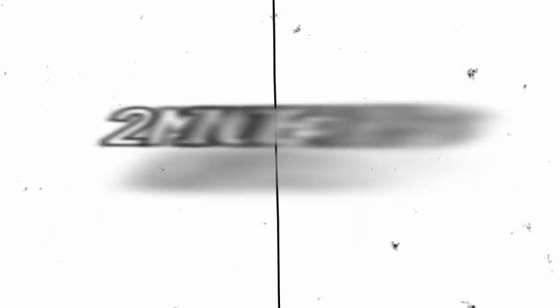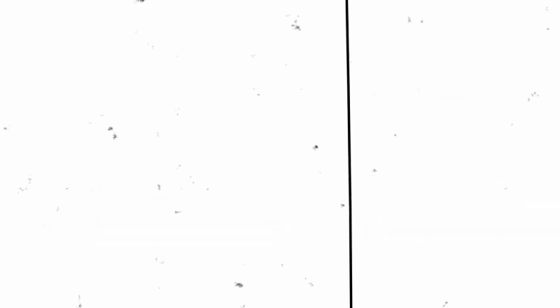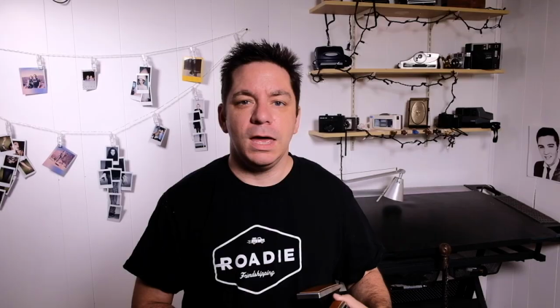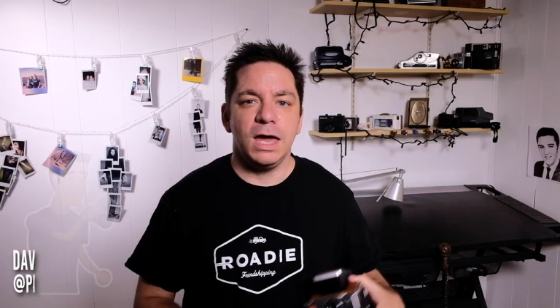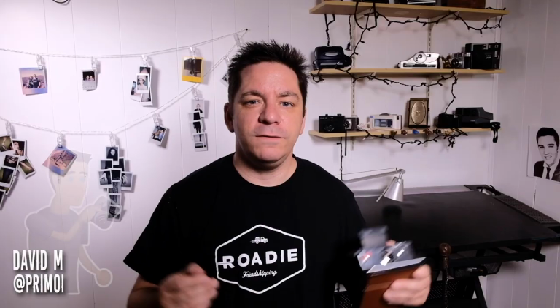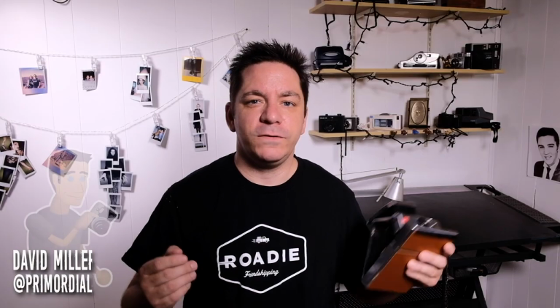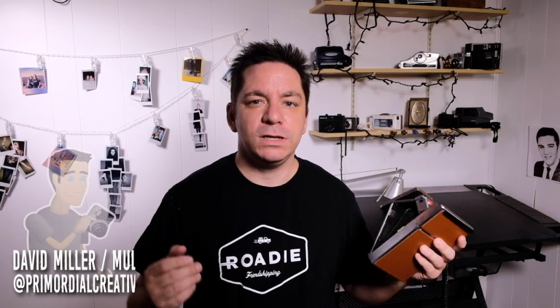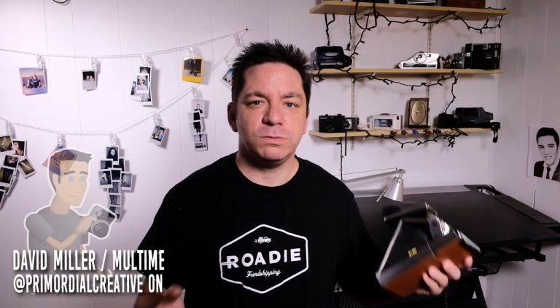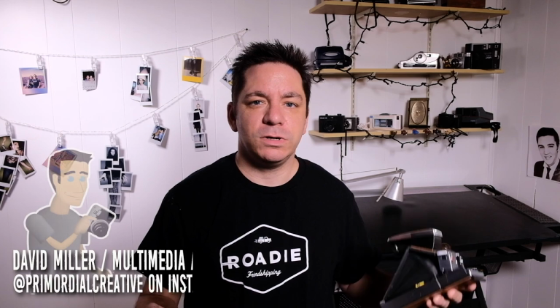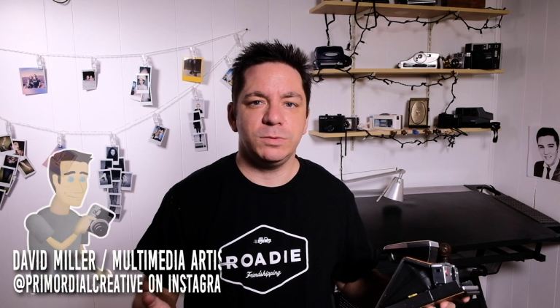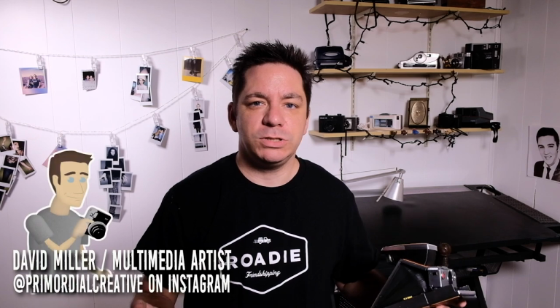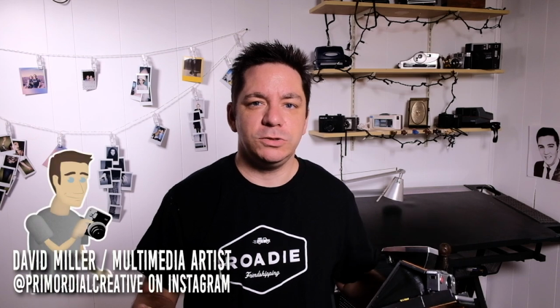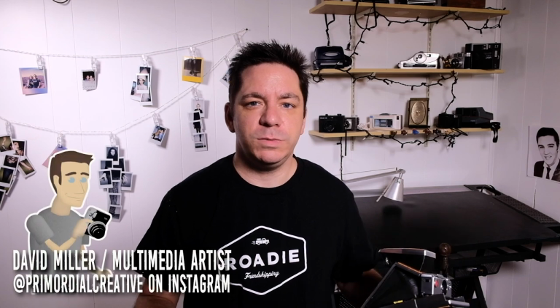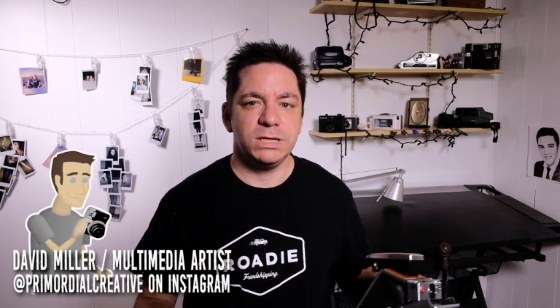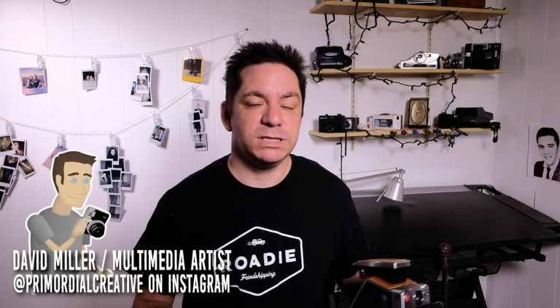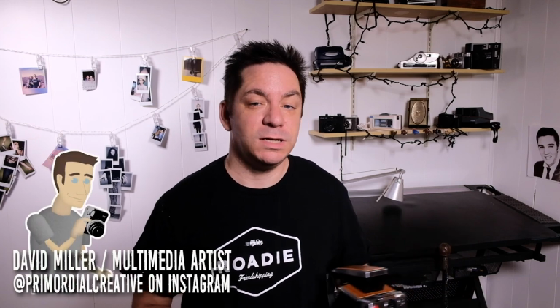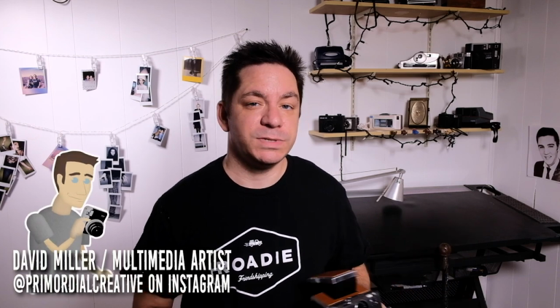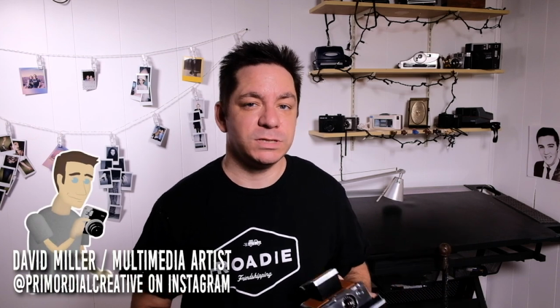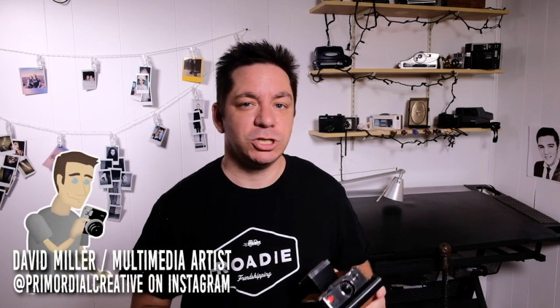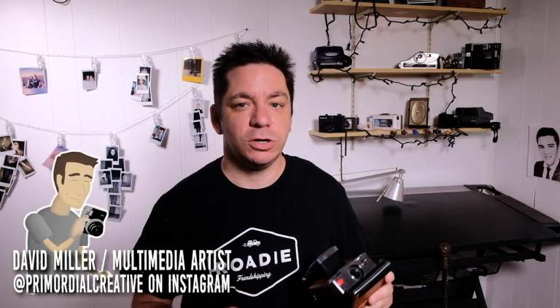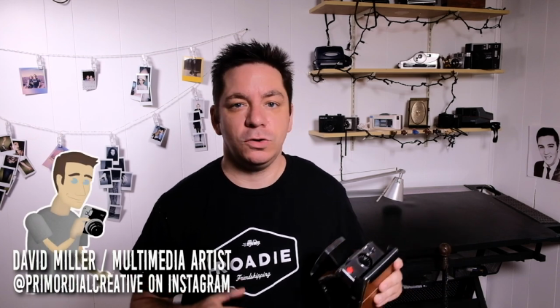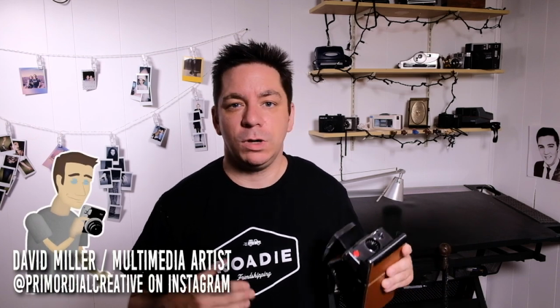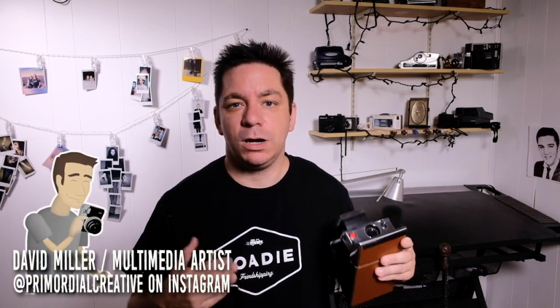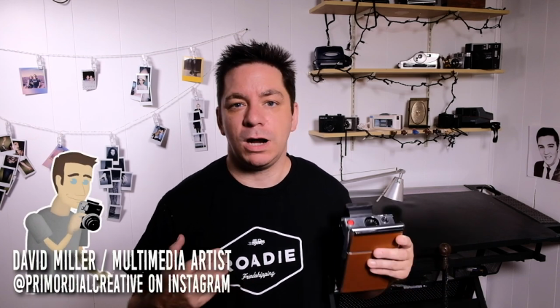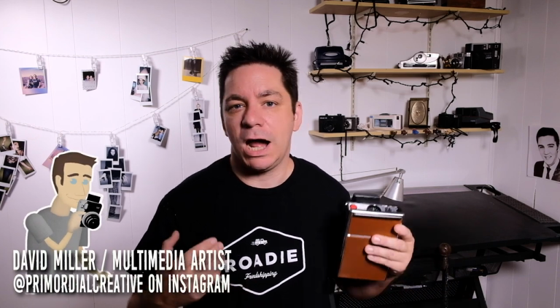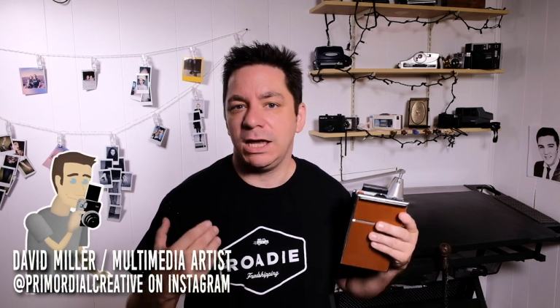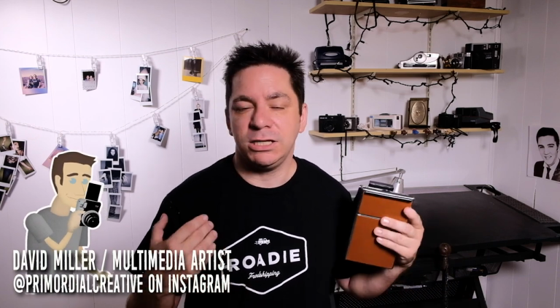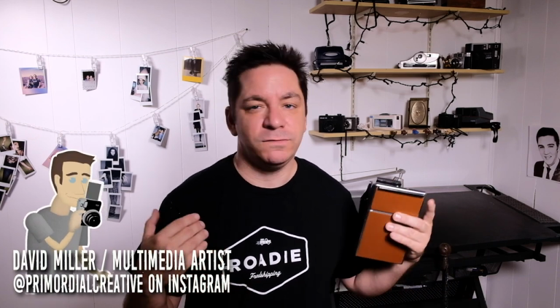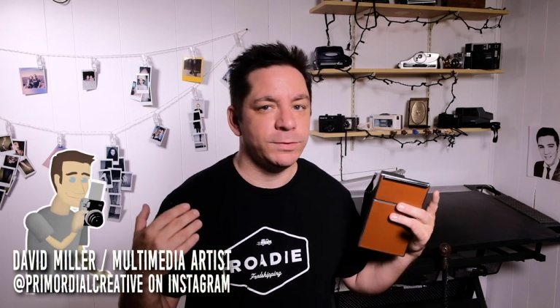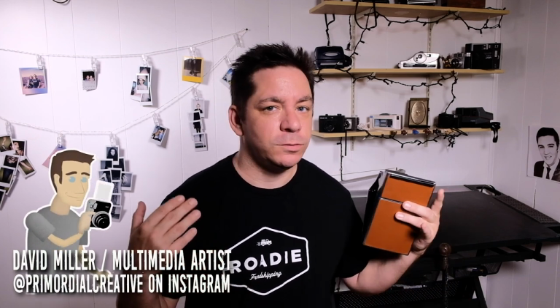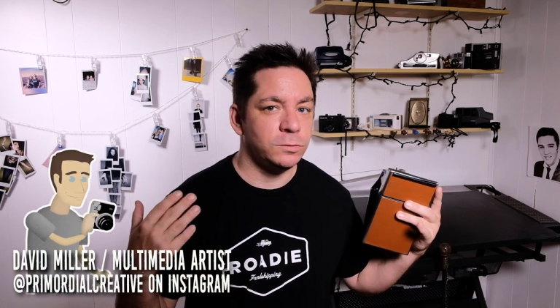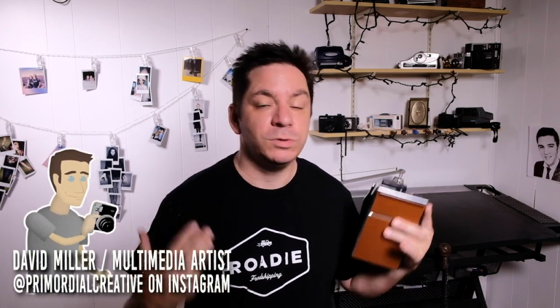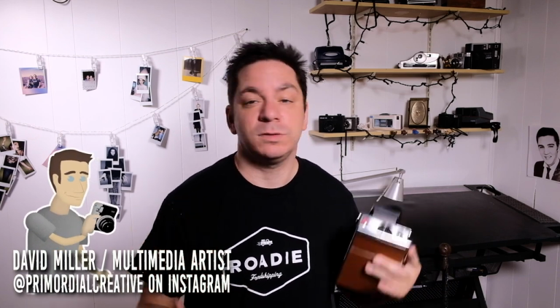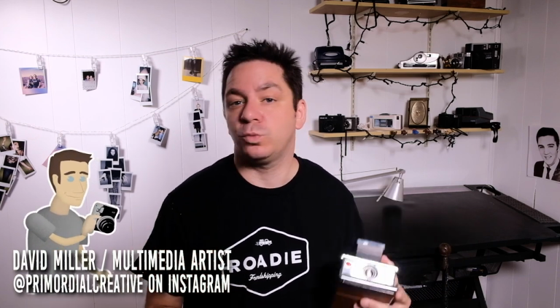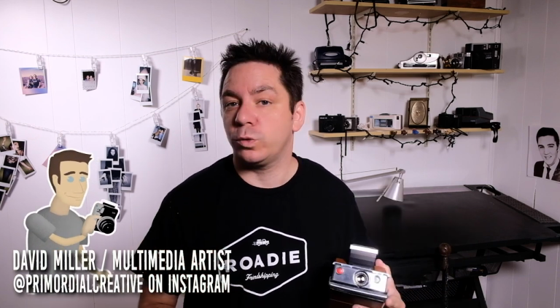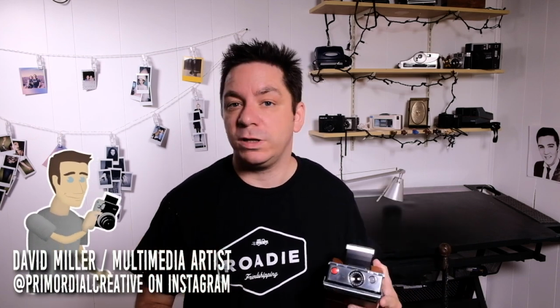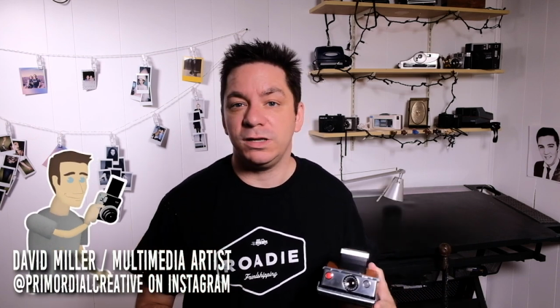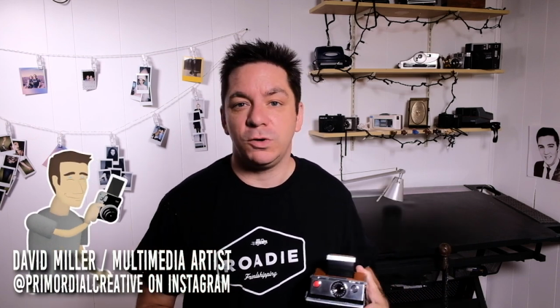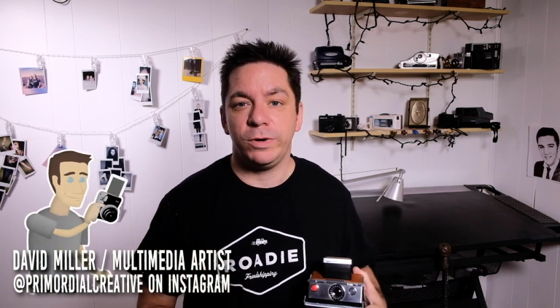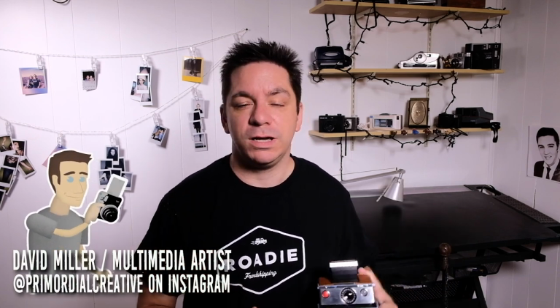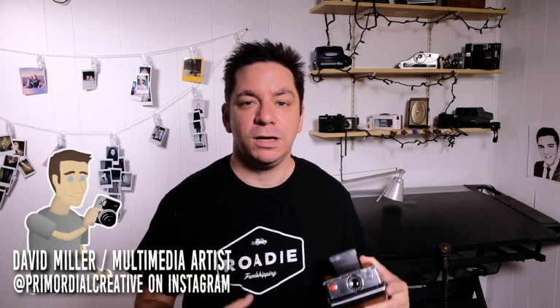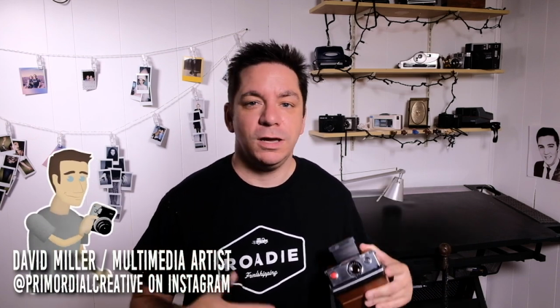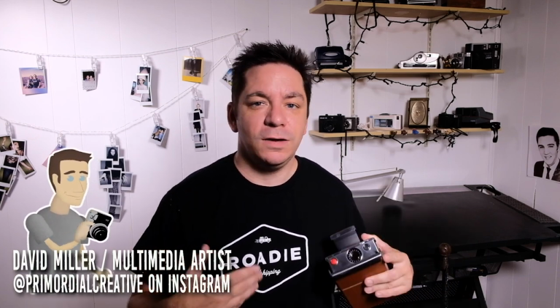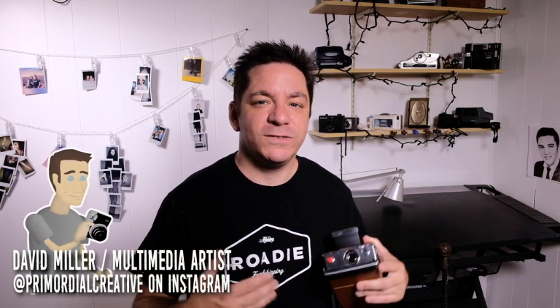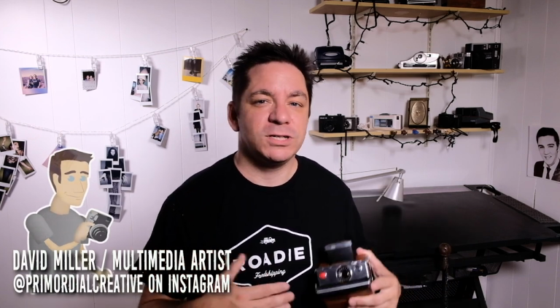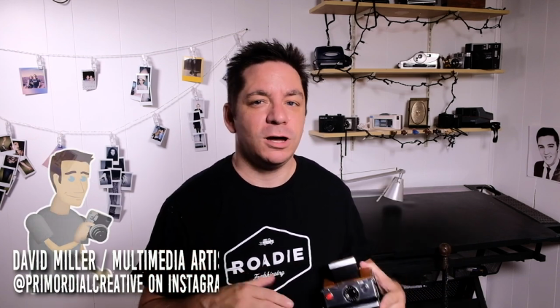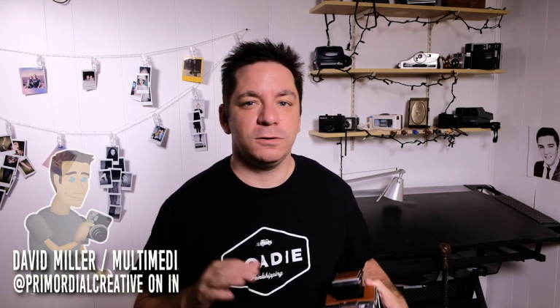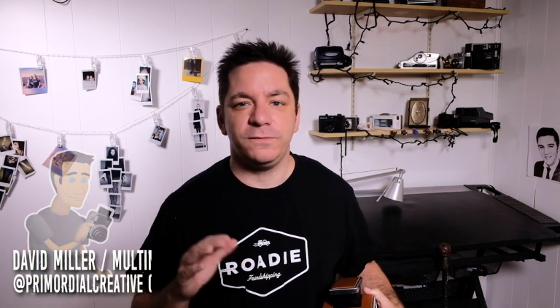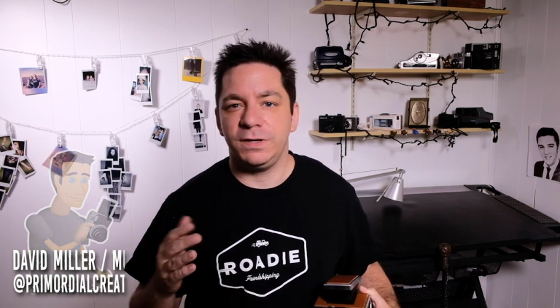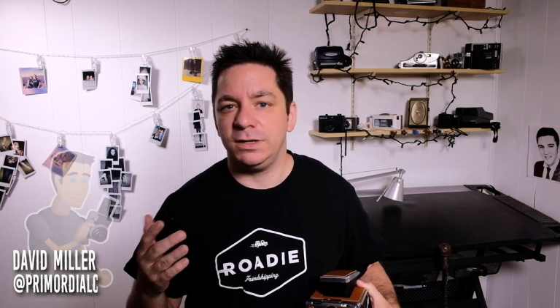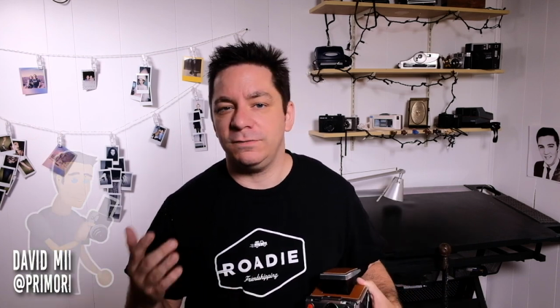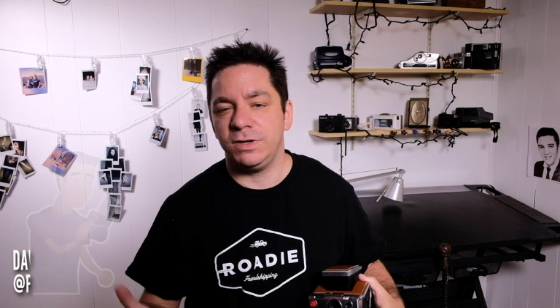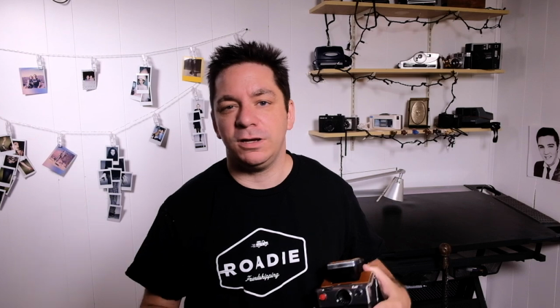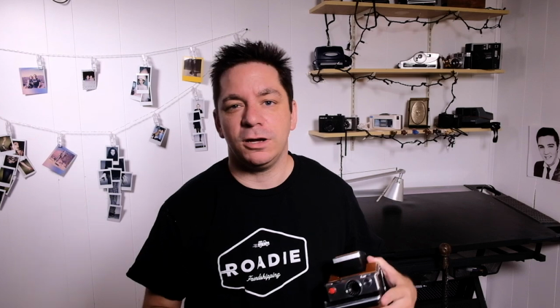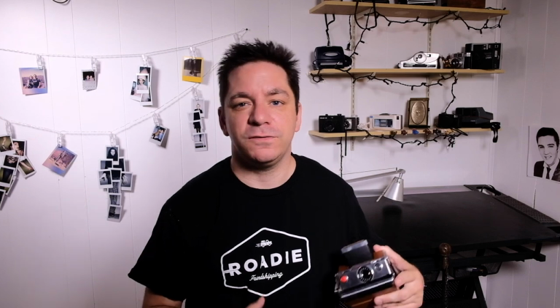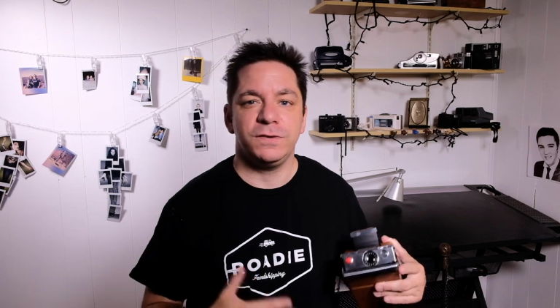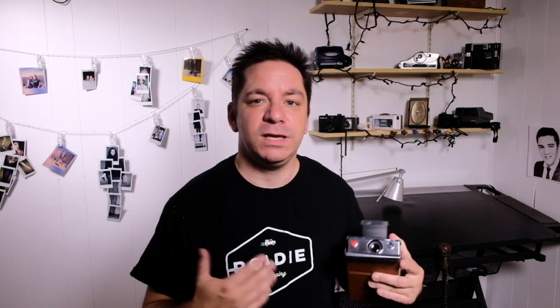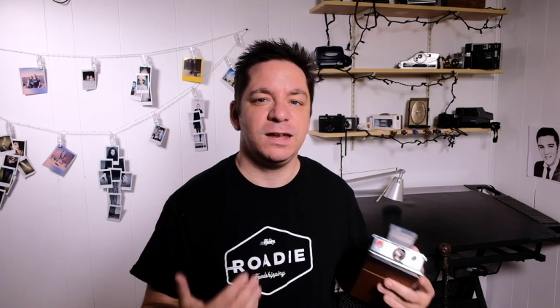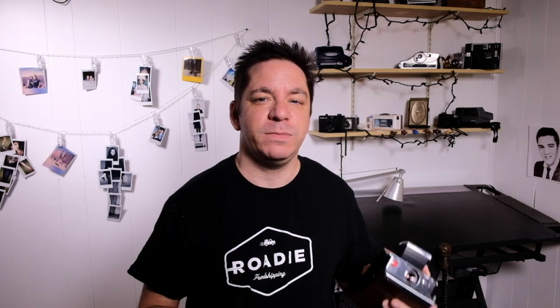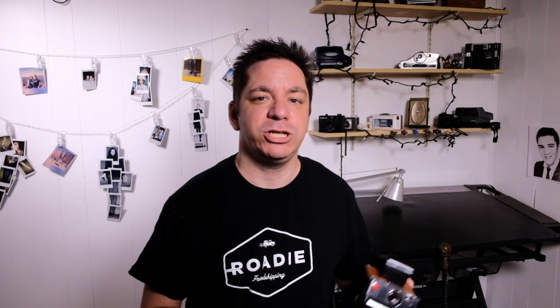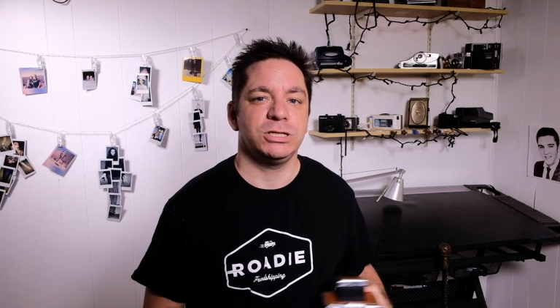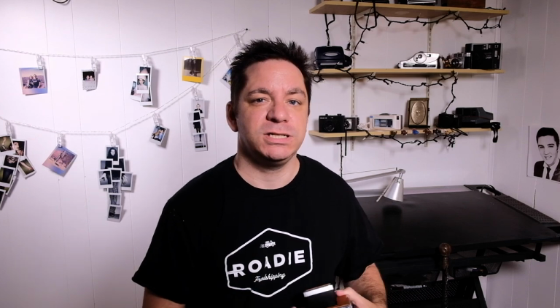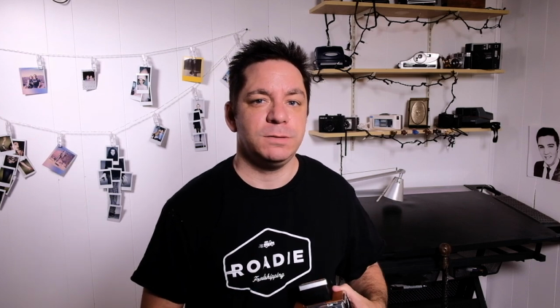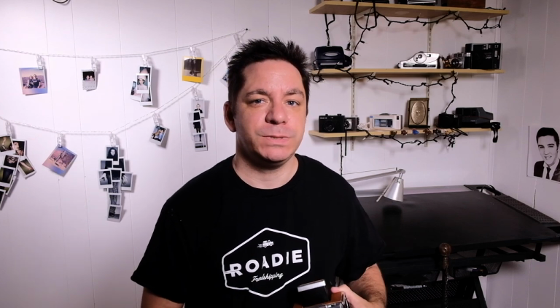Hey guys, welcome to Two Minute Tips, the show where I give you some really quick photography, videography, and animation tips.